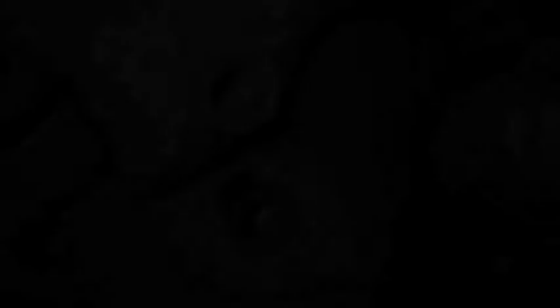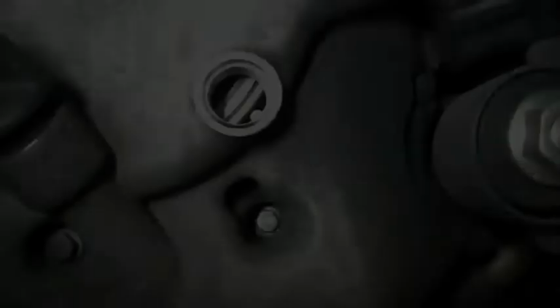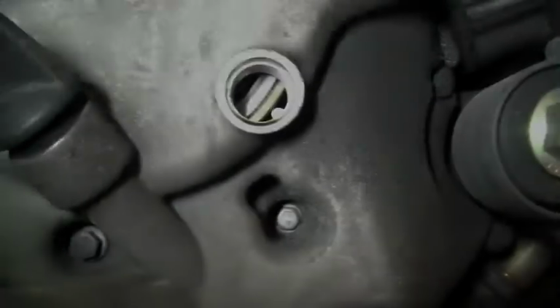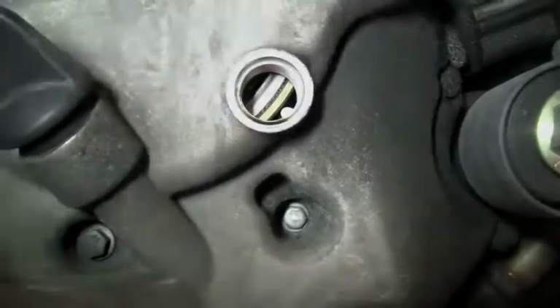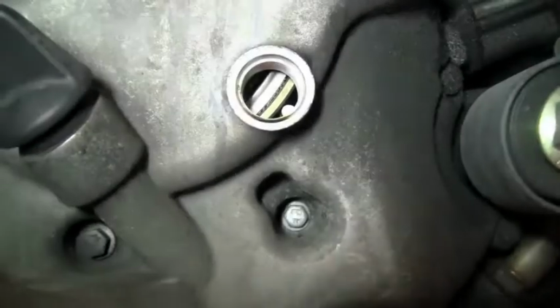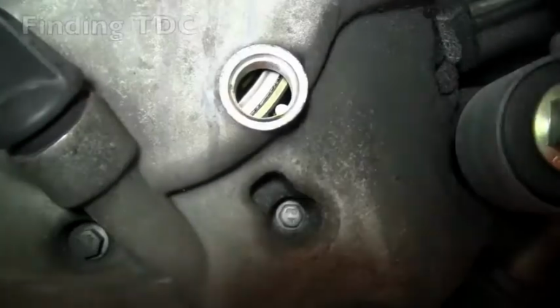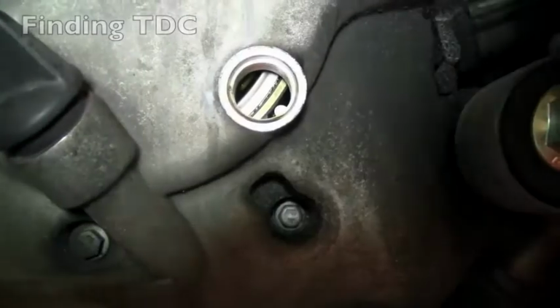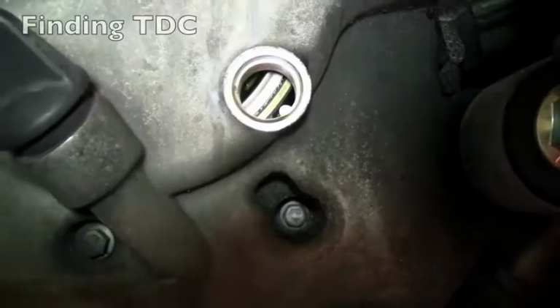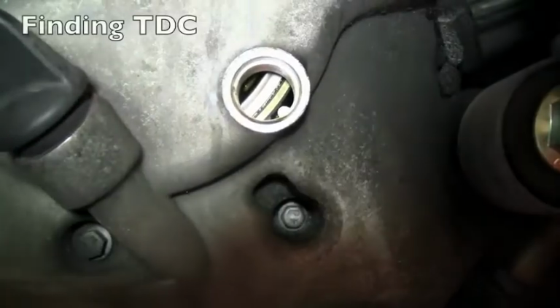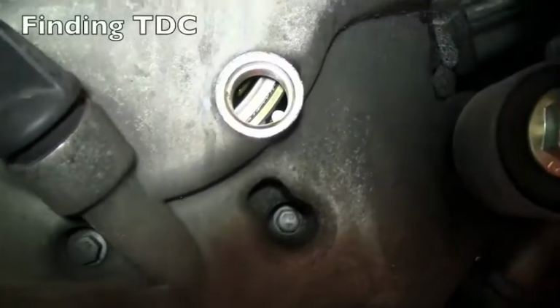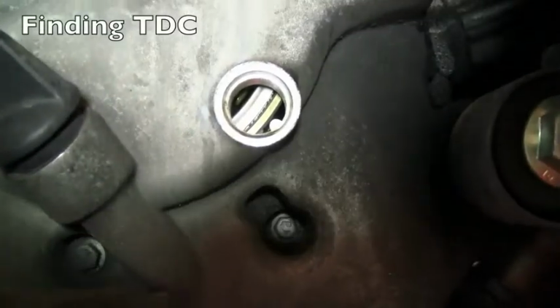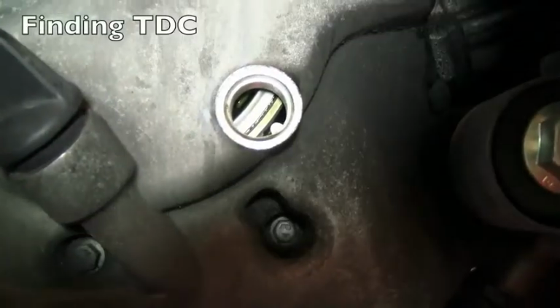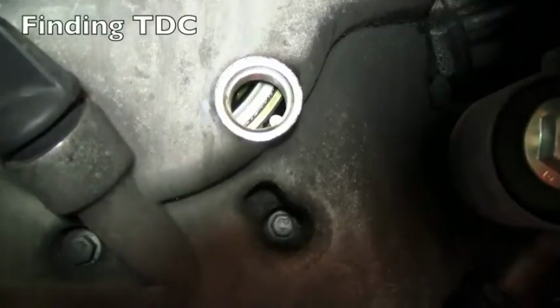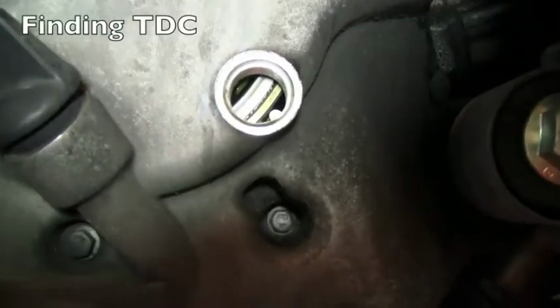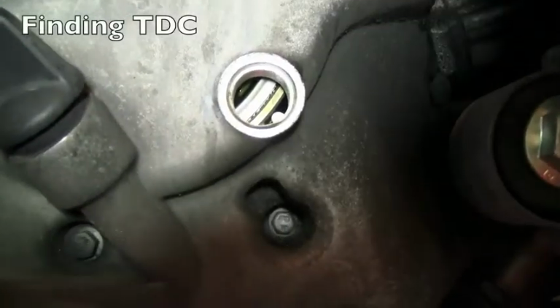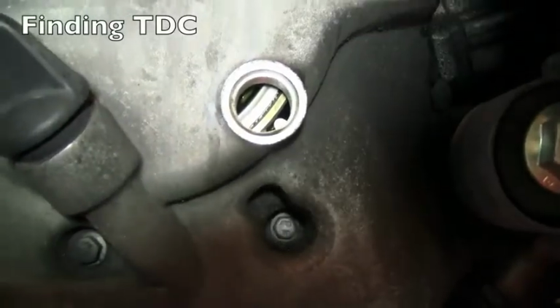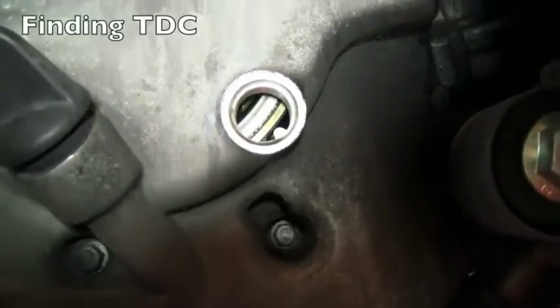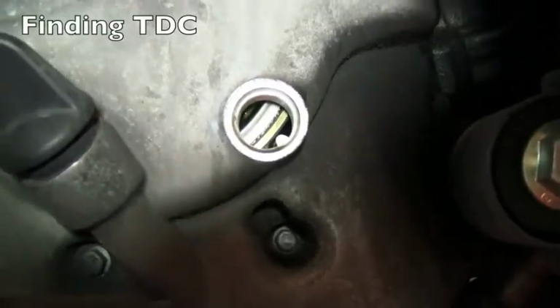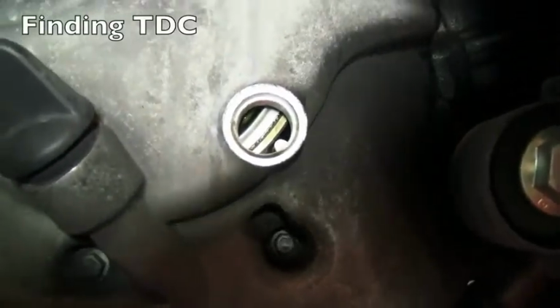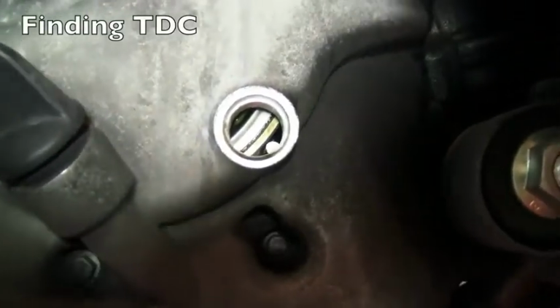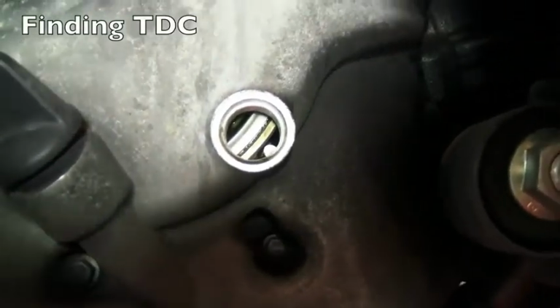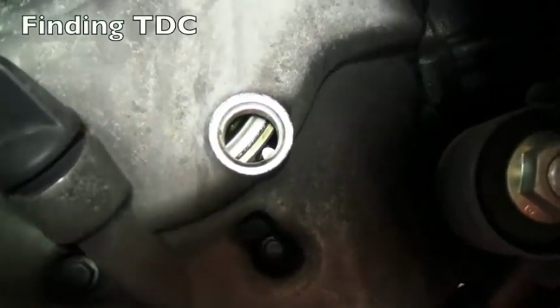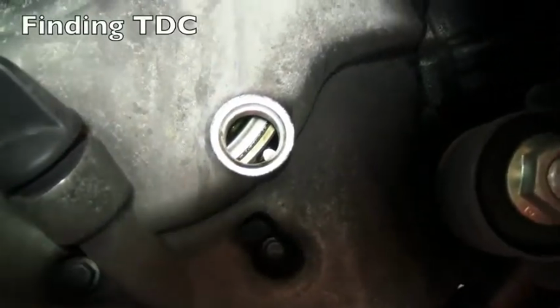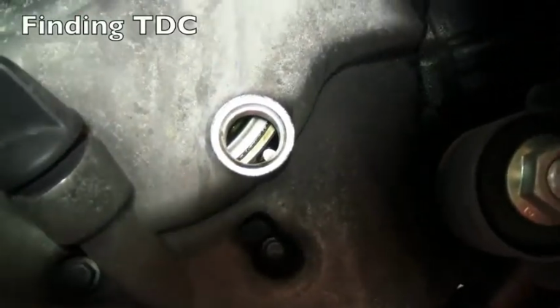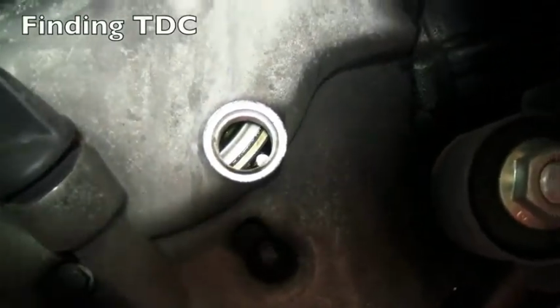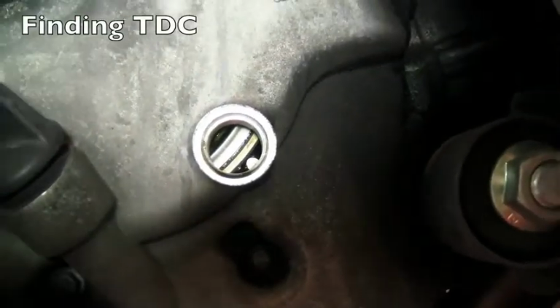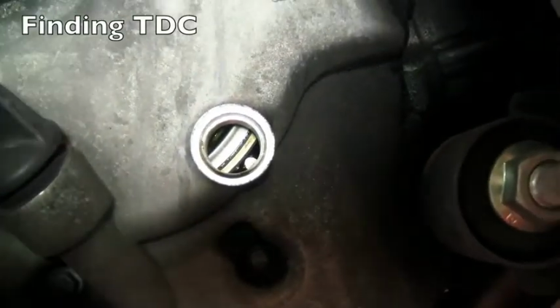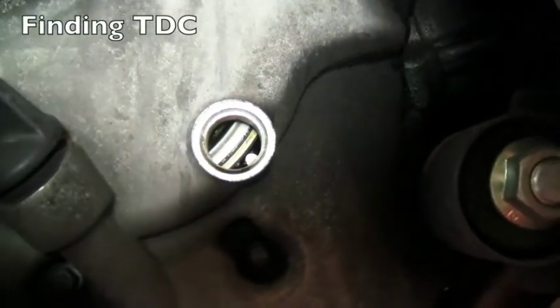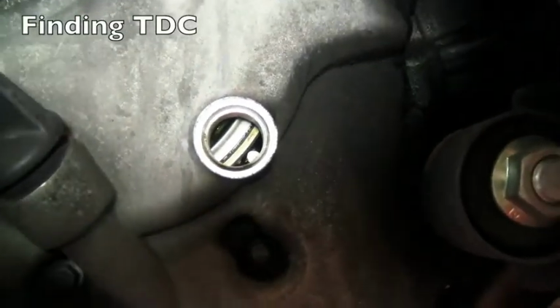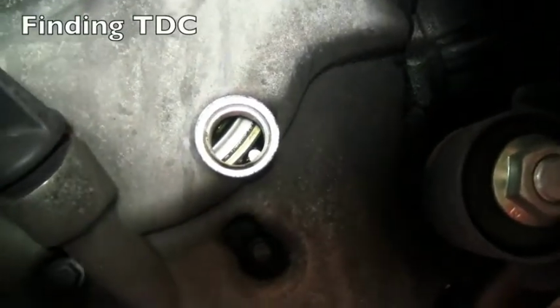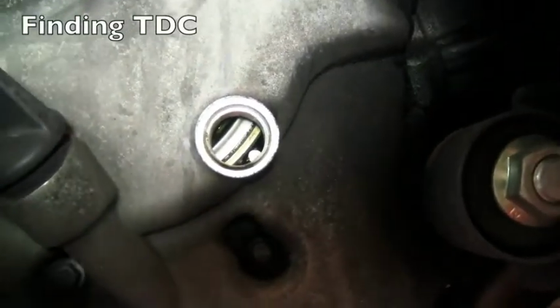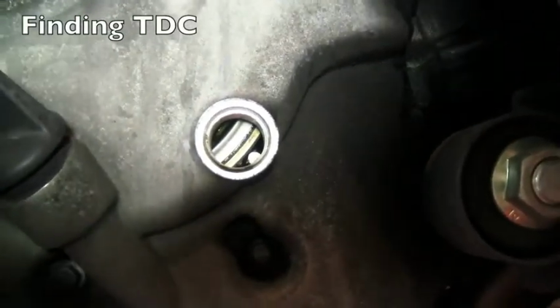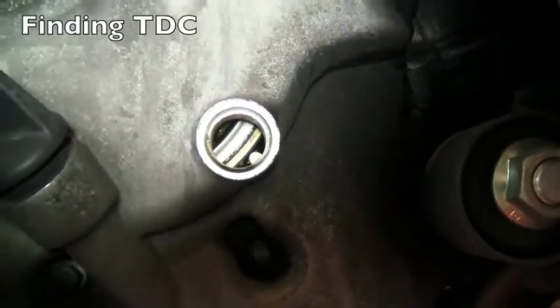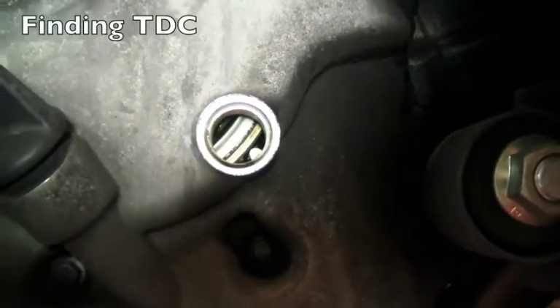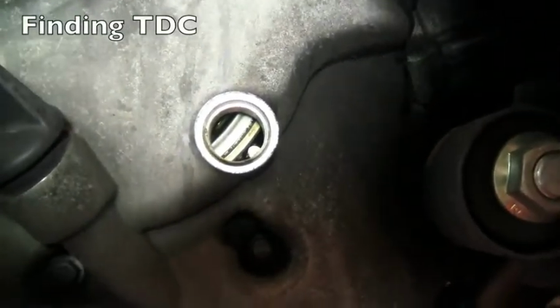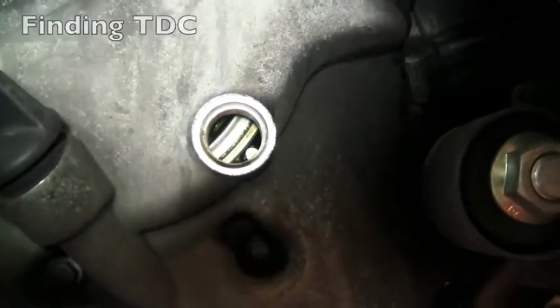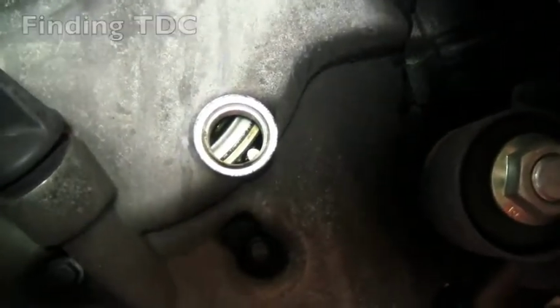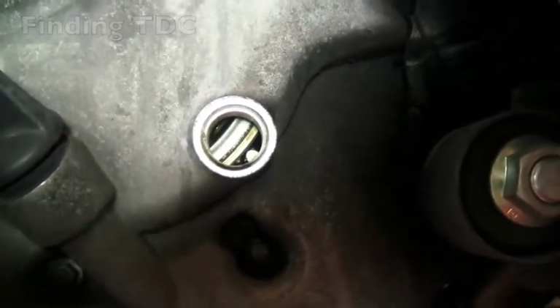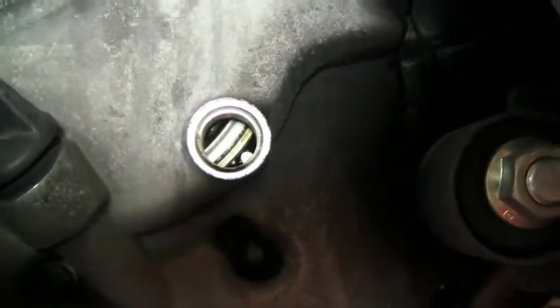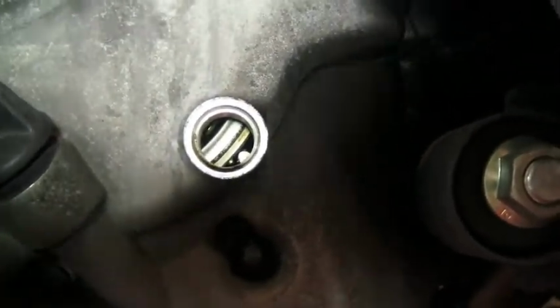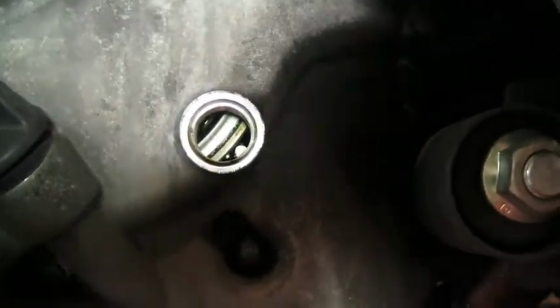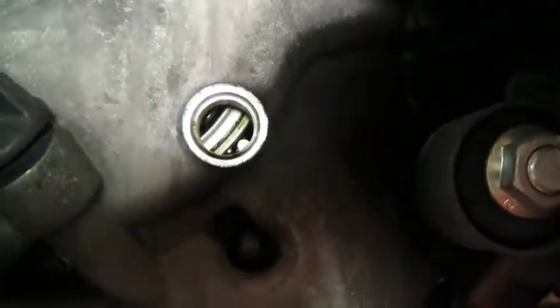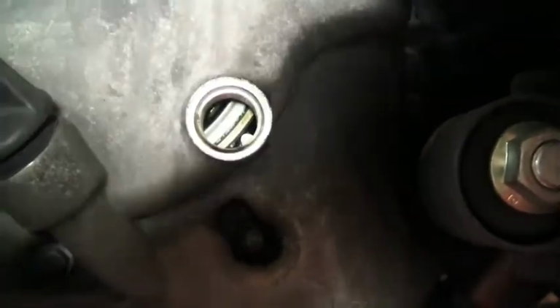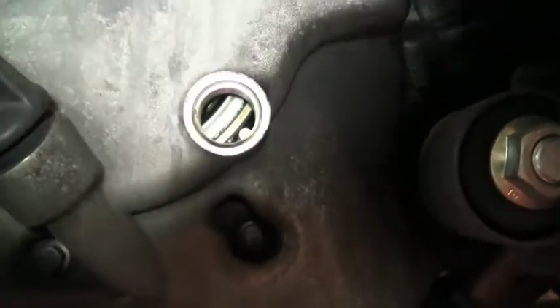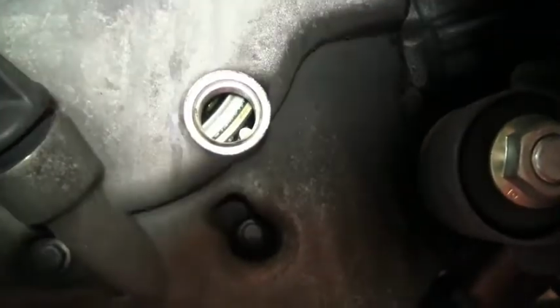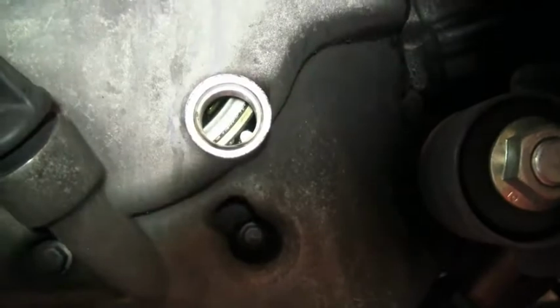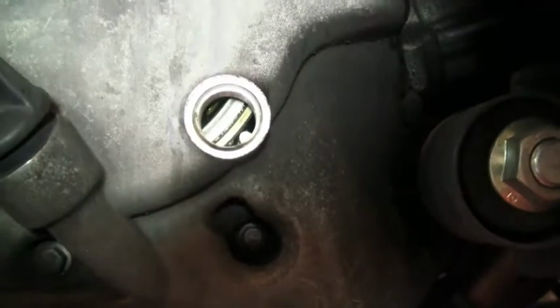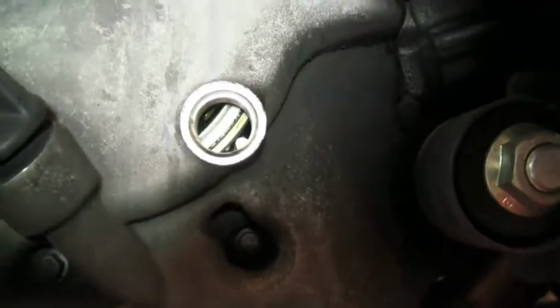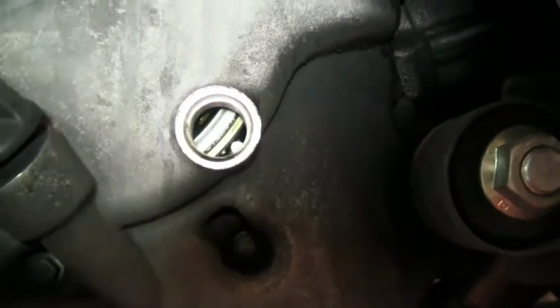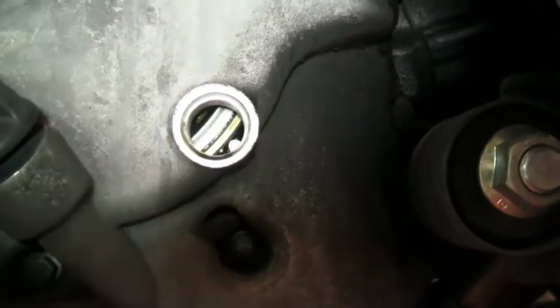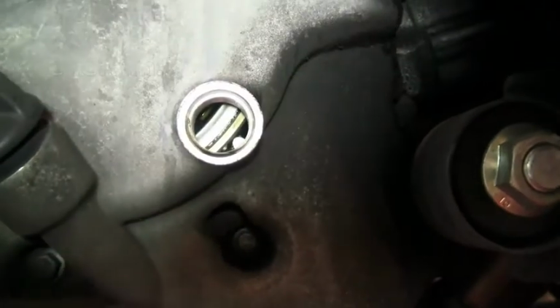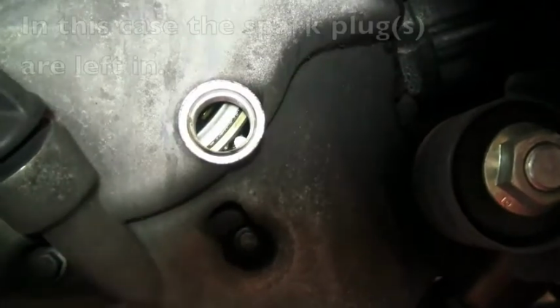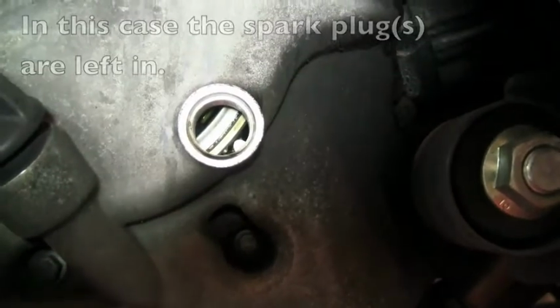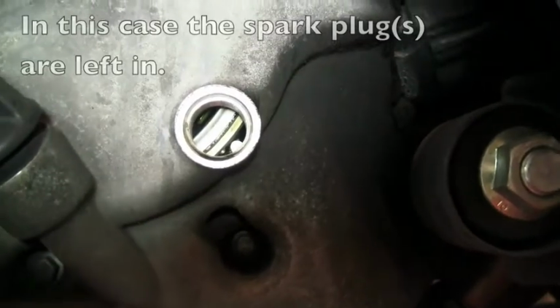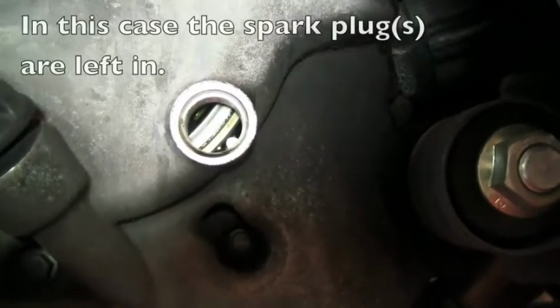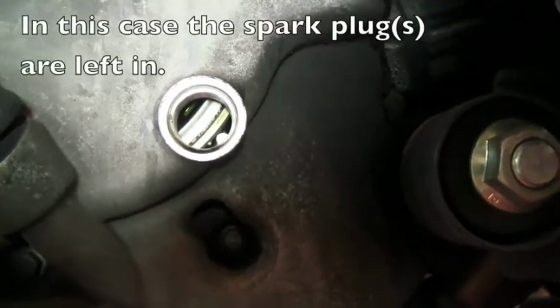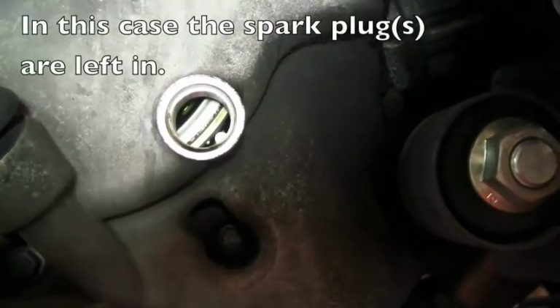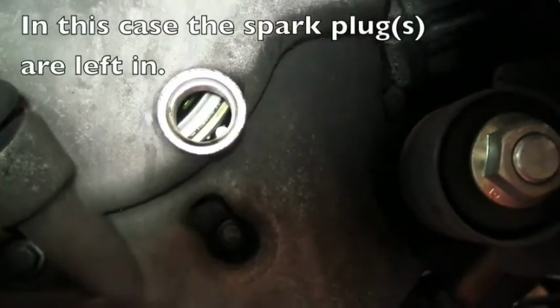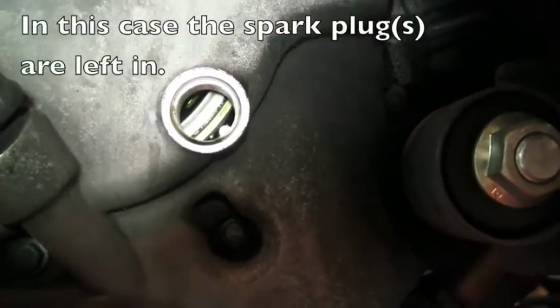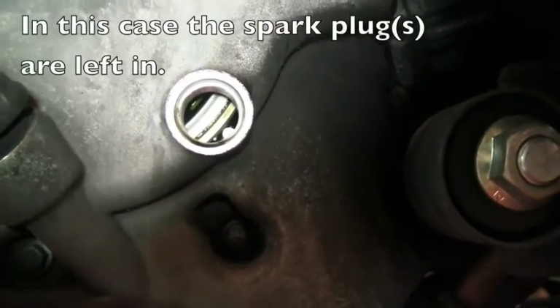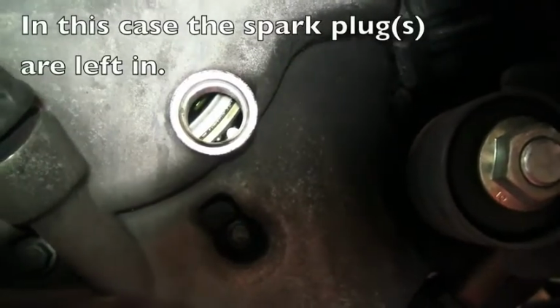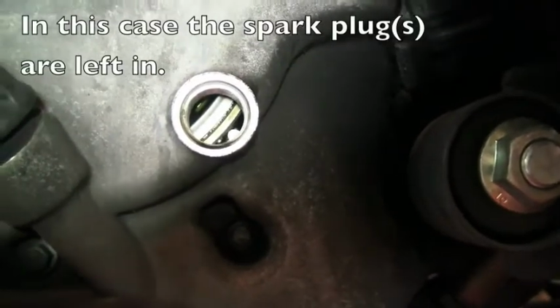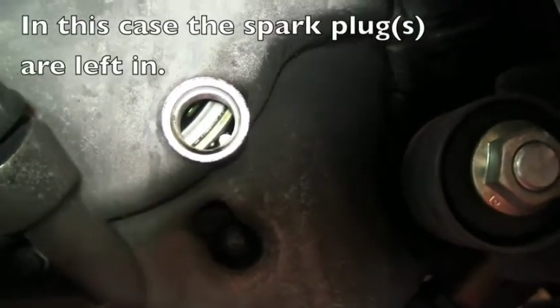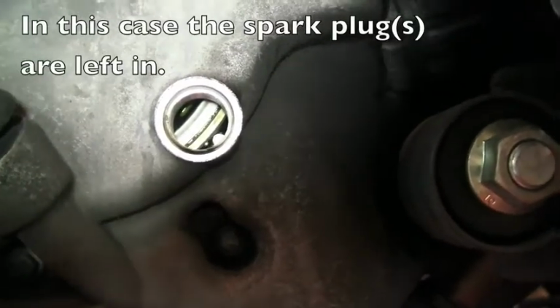Mark it a little bit. I understand. So you just go through the compression stroke really slow and let it bleed off through the rings. Right. Understood?